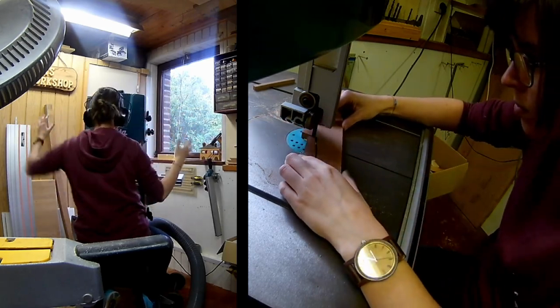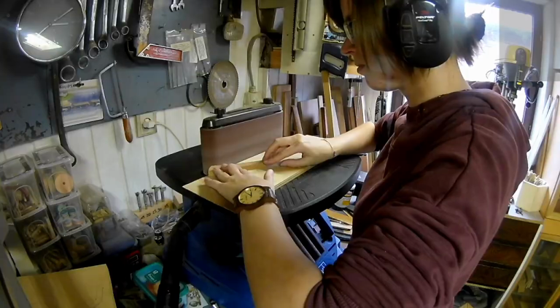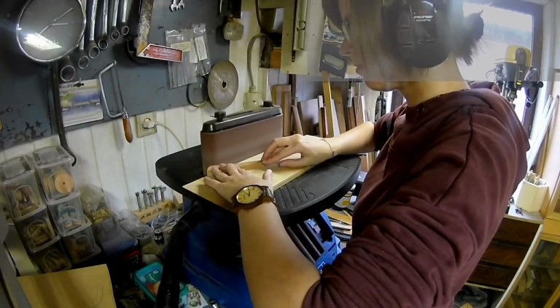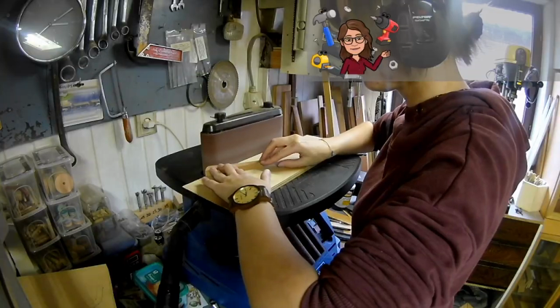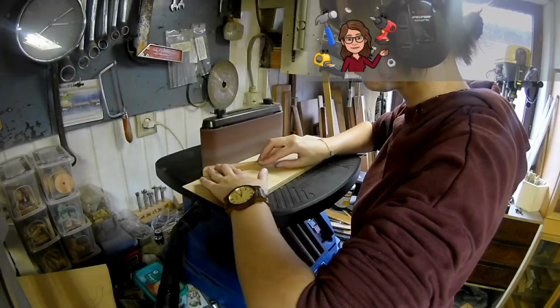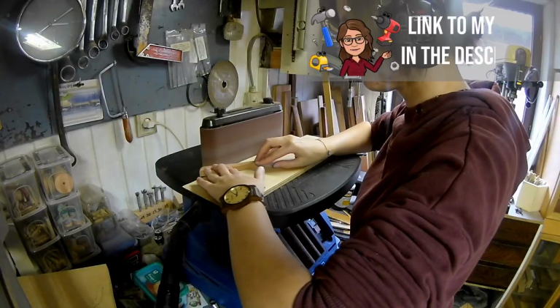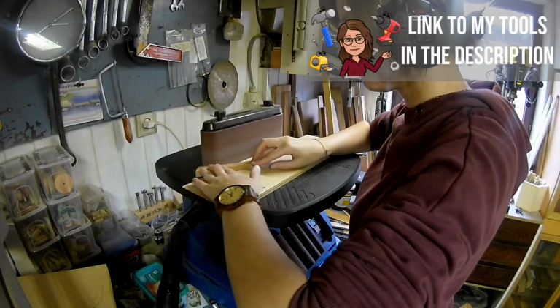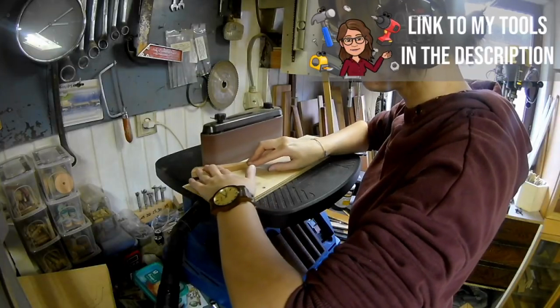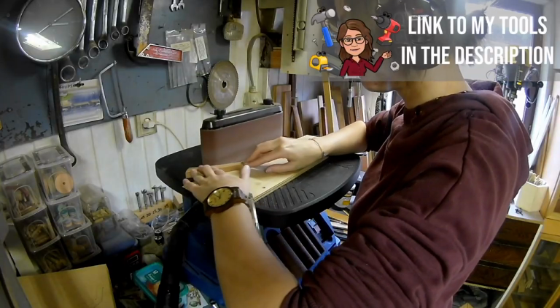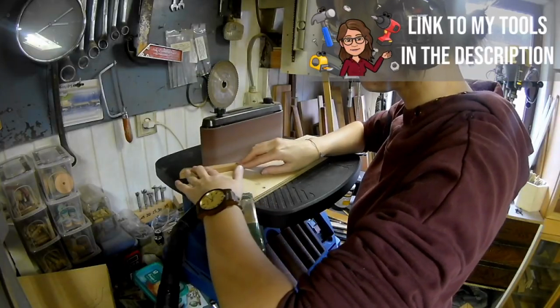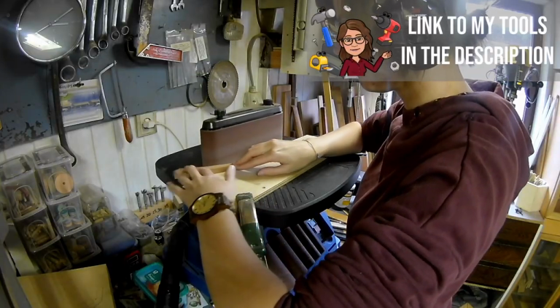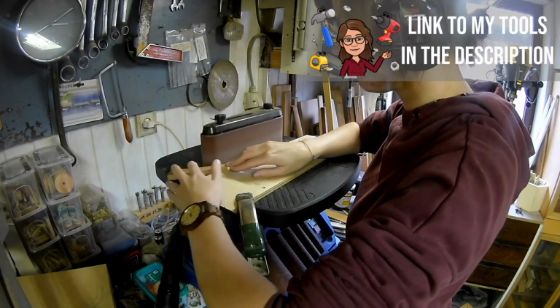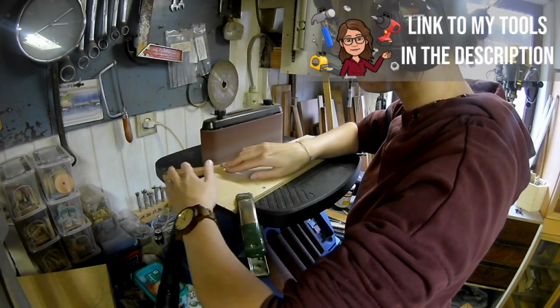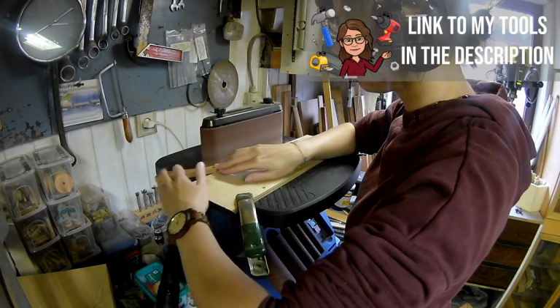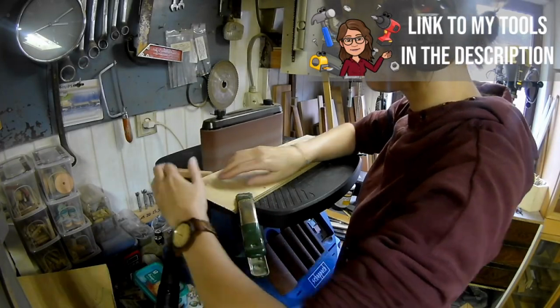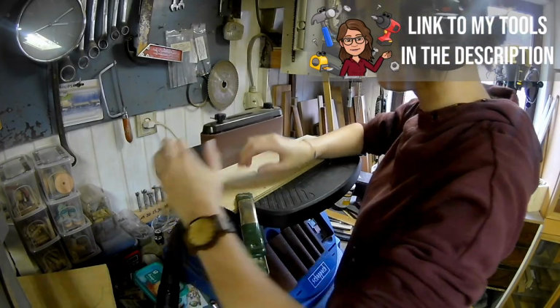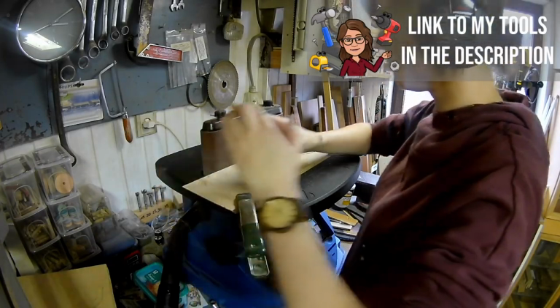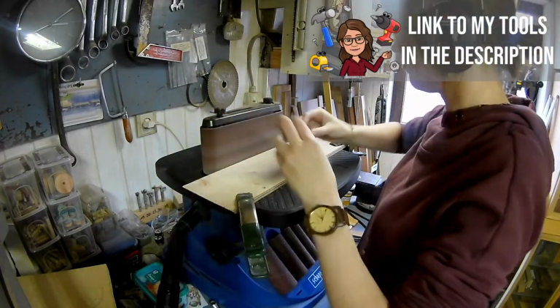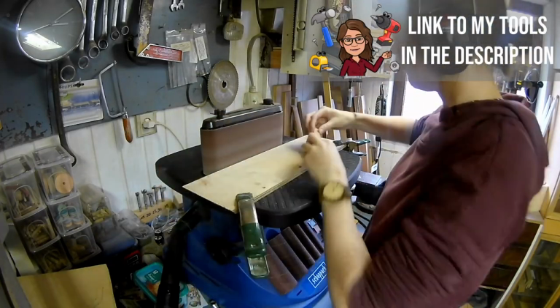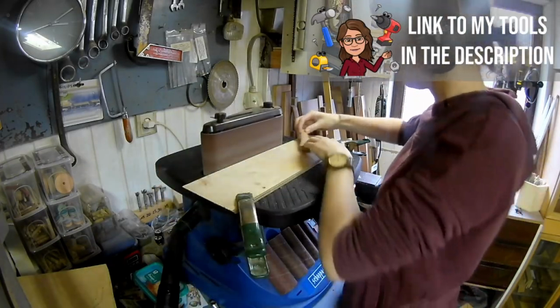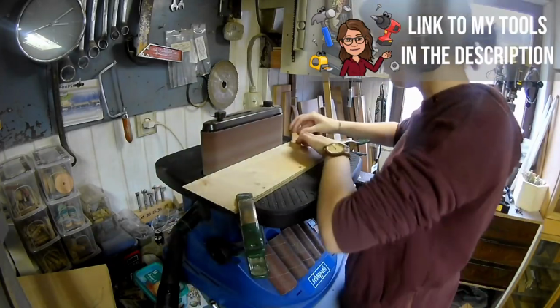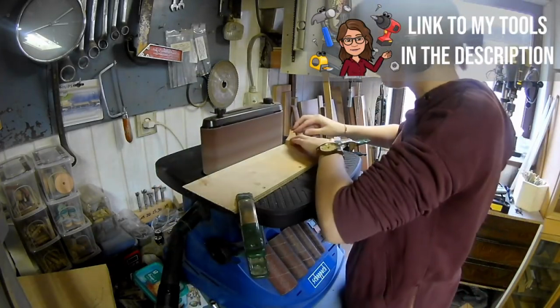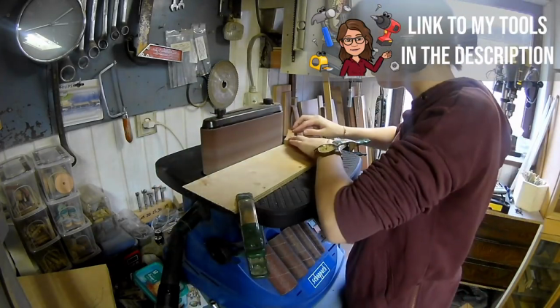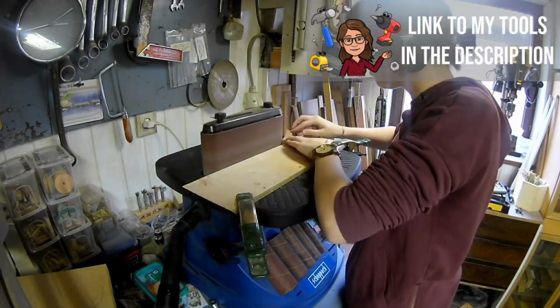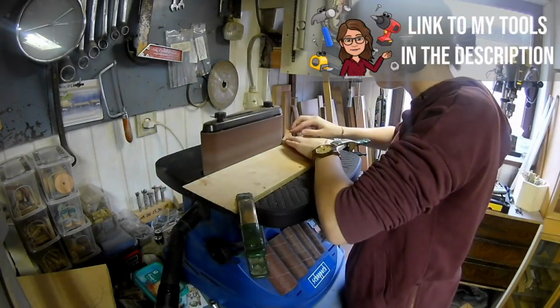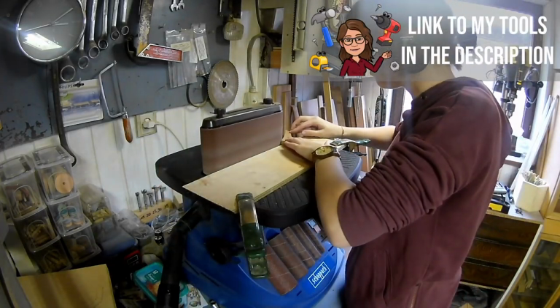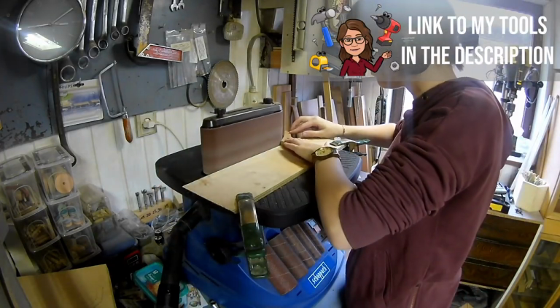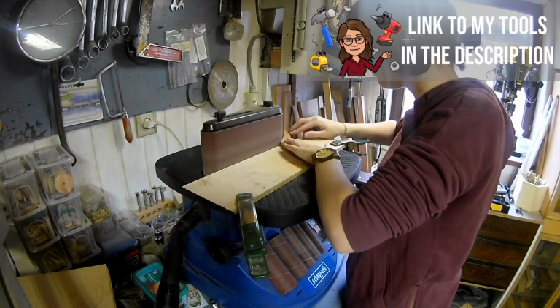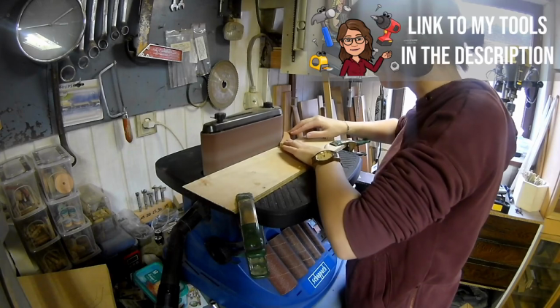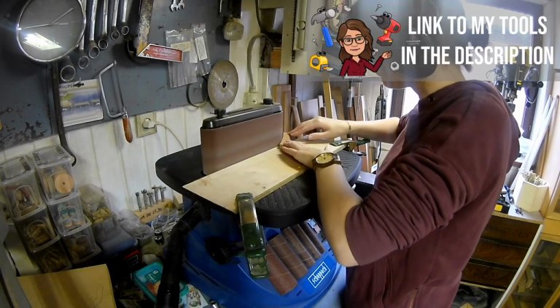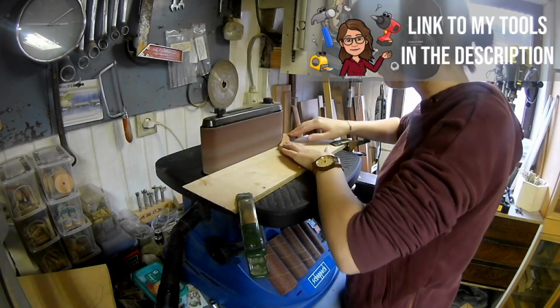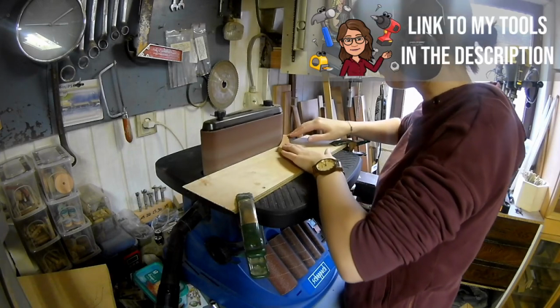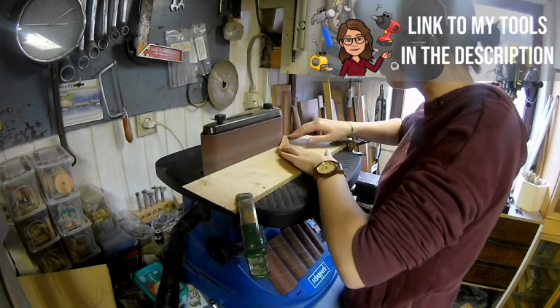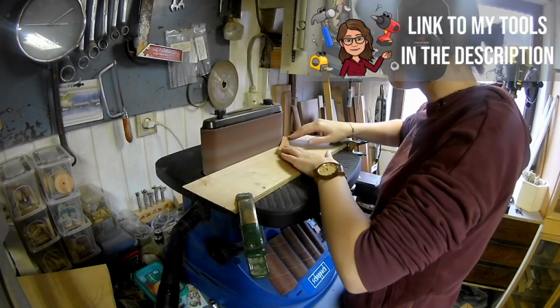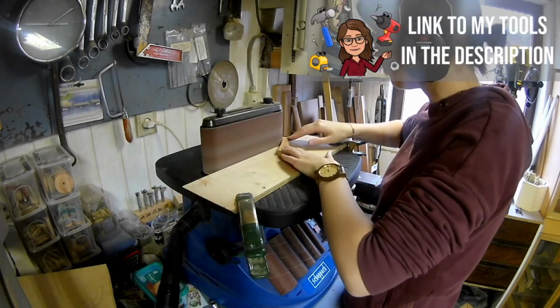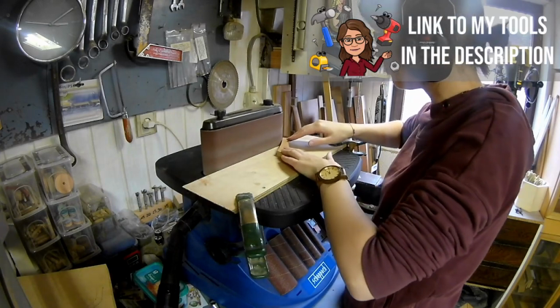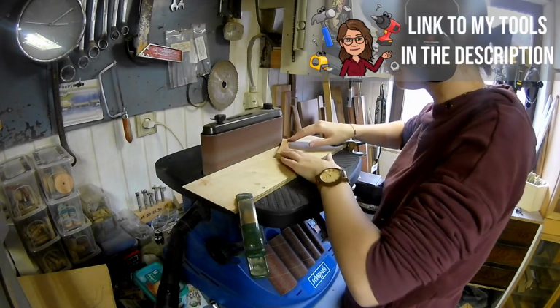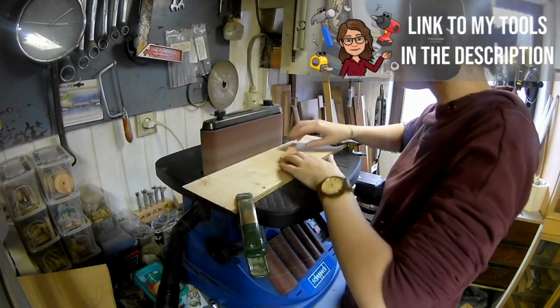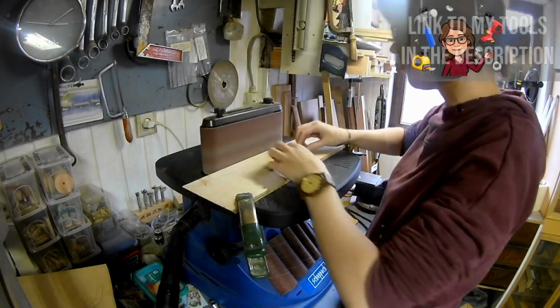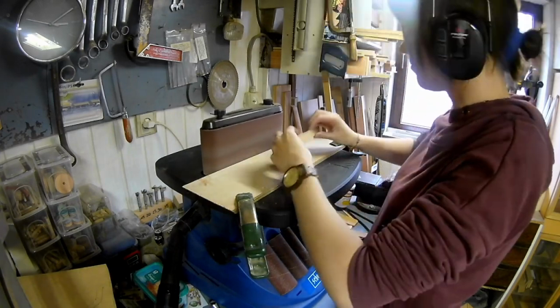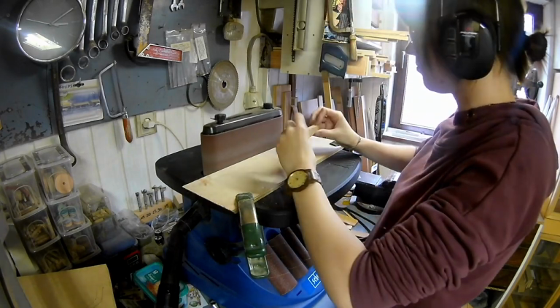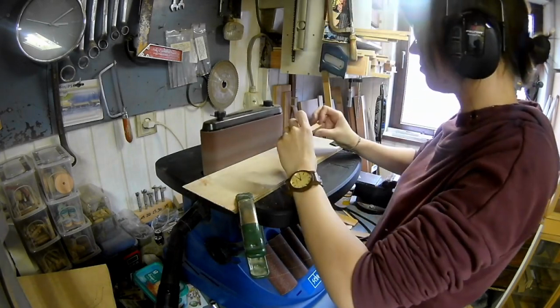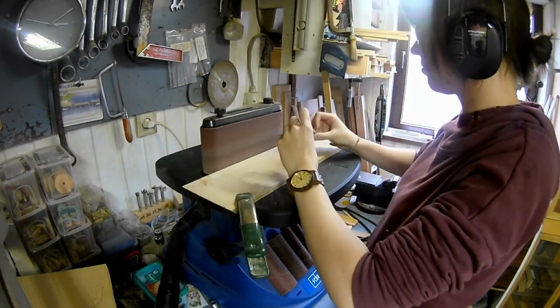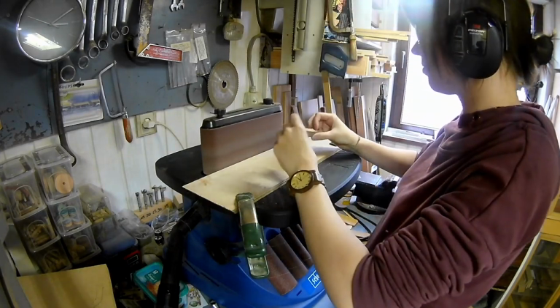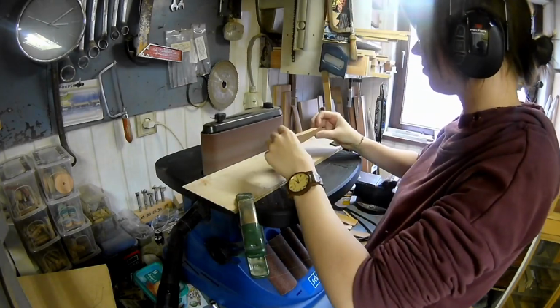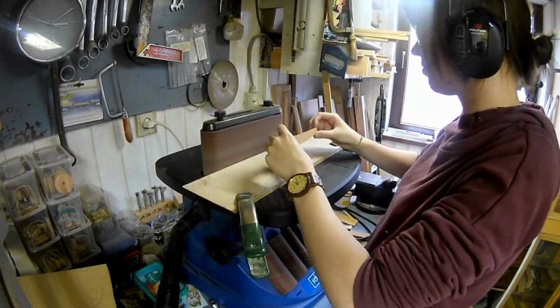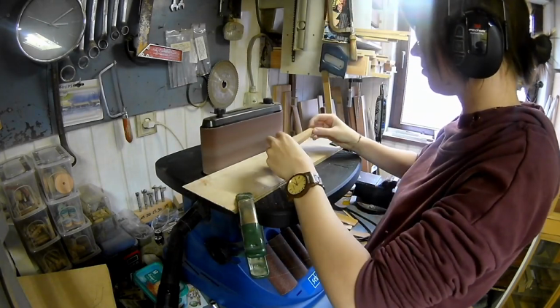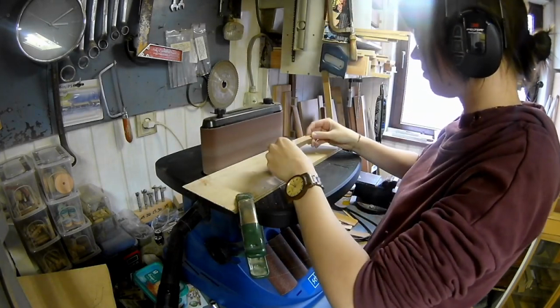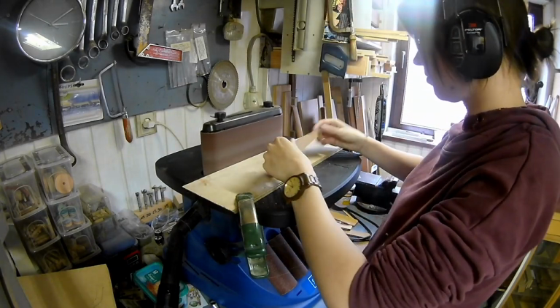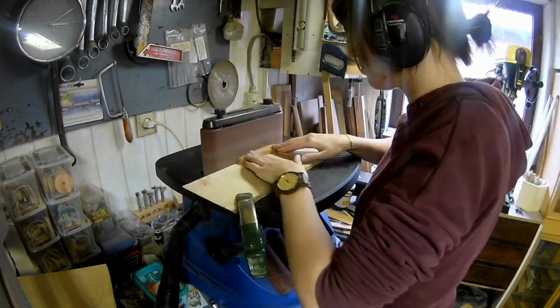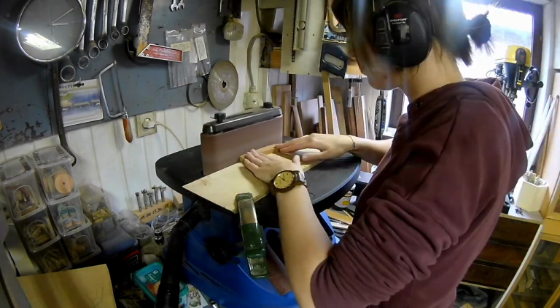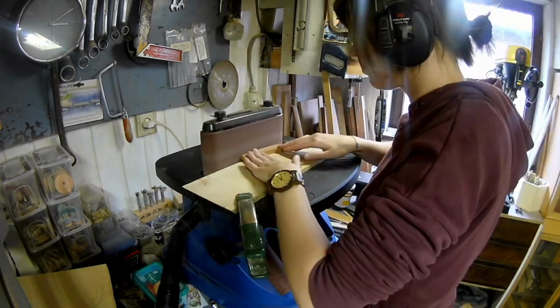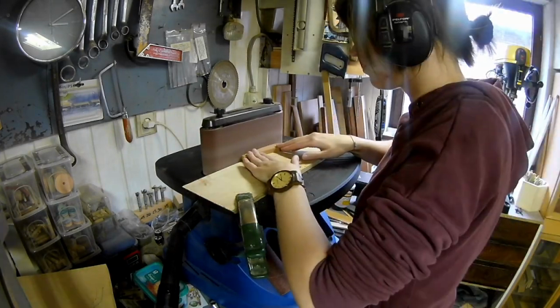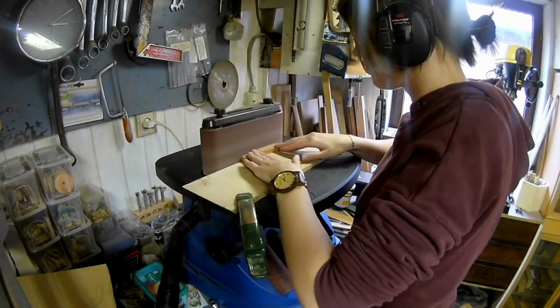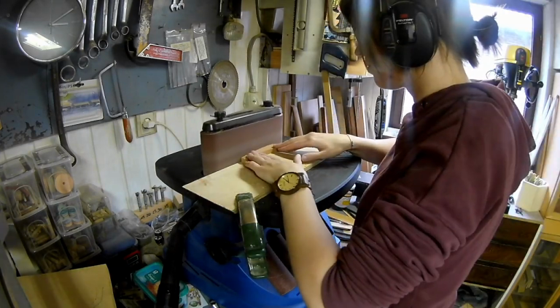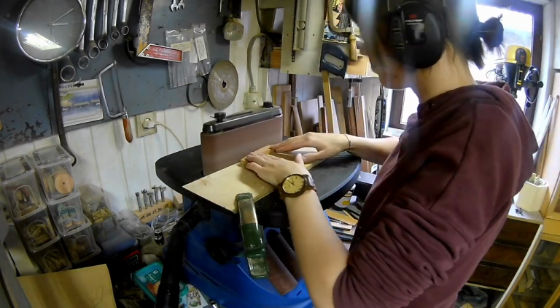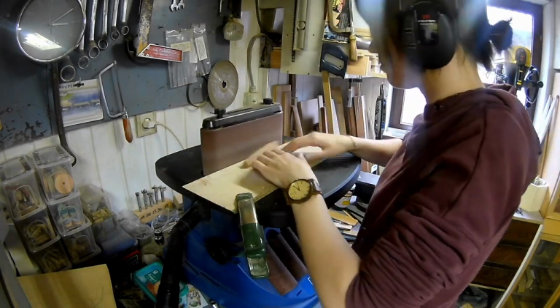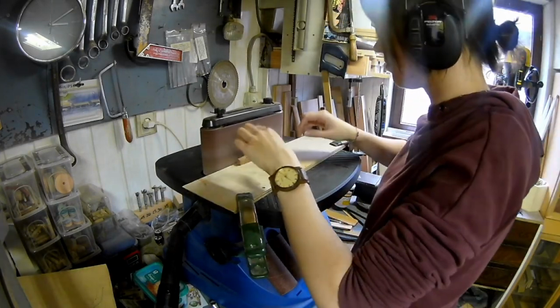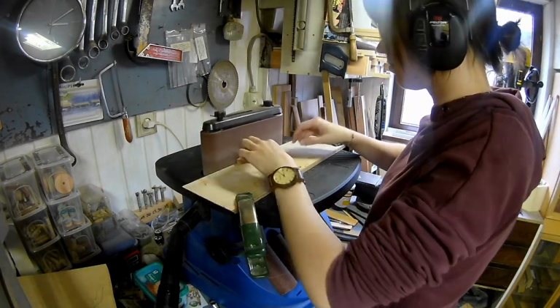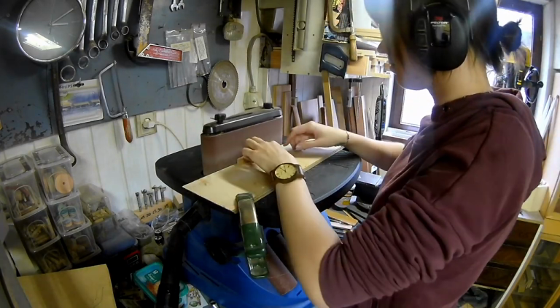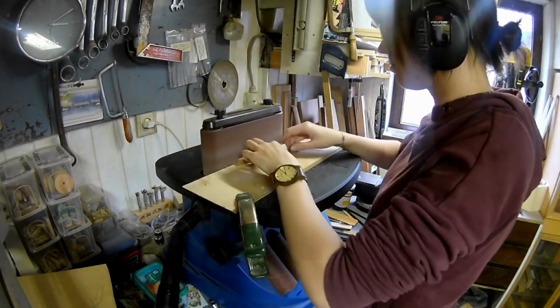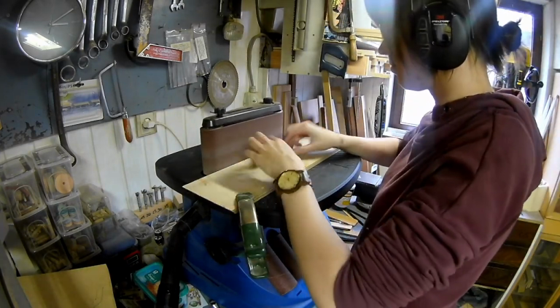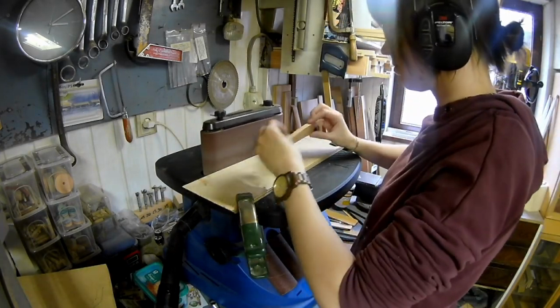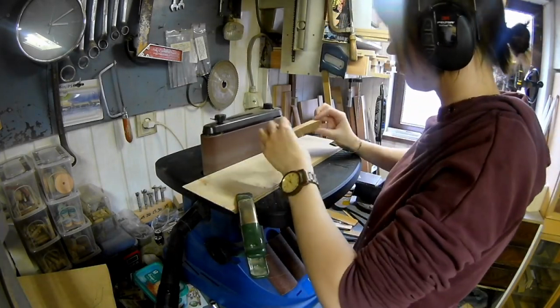At the bandsaw I'm cutting as close as possible to the line but not onto the line. Now I'm sanding onto the line on the belt sander.